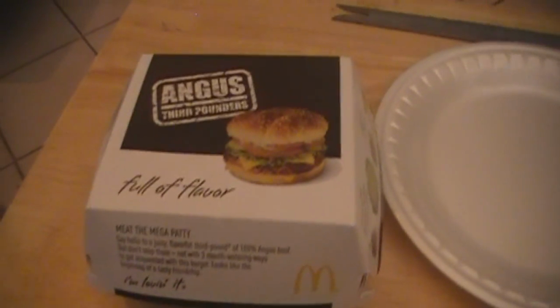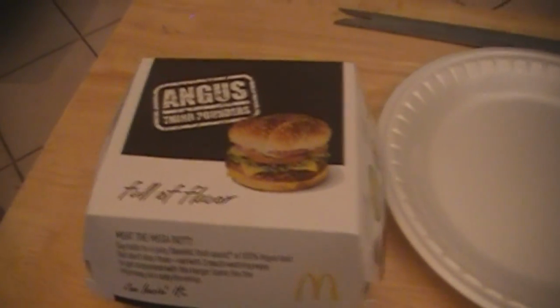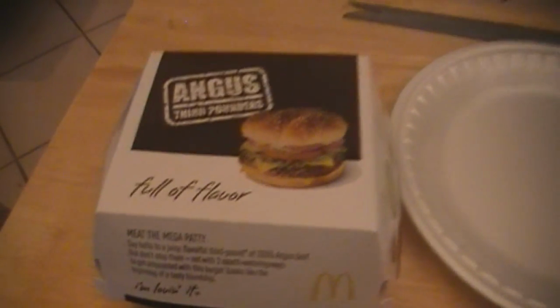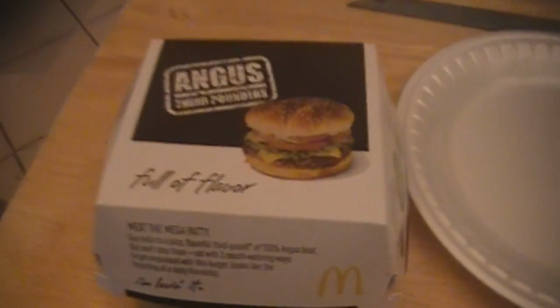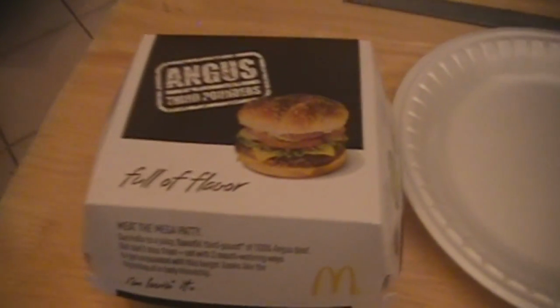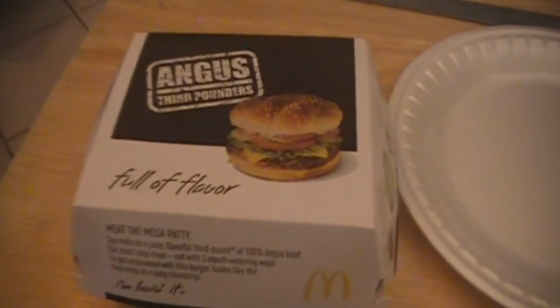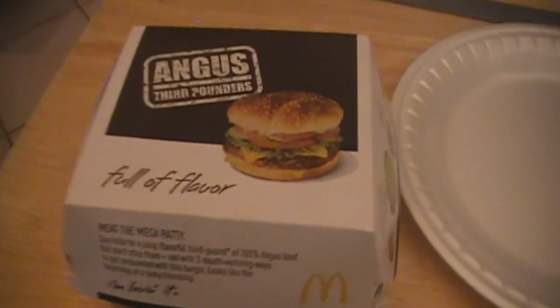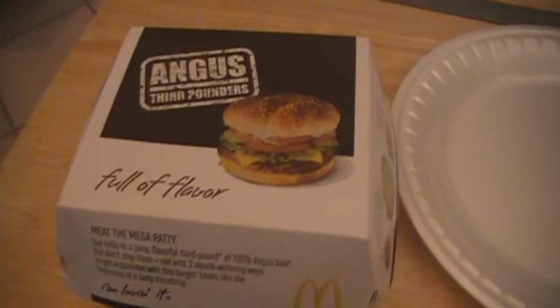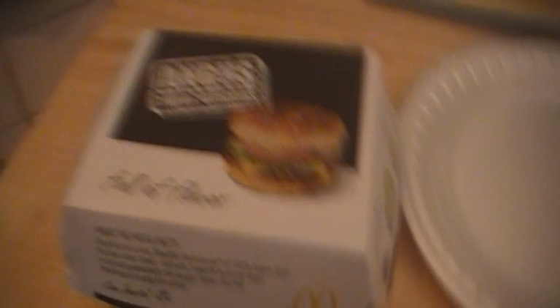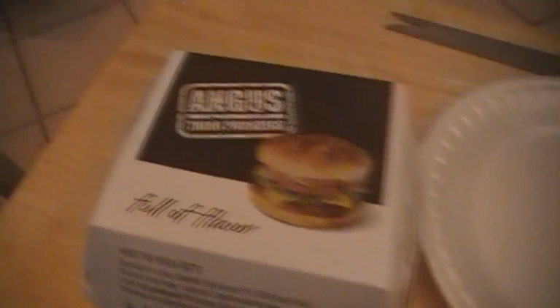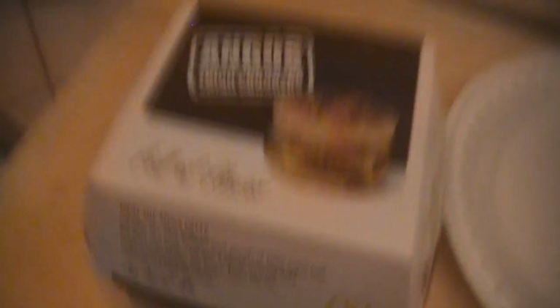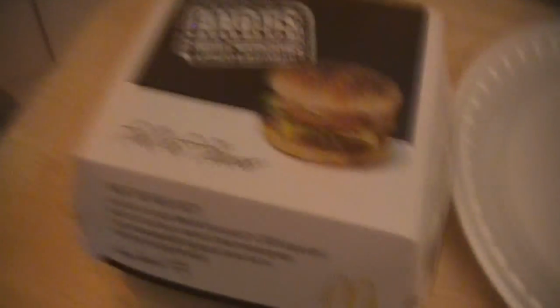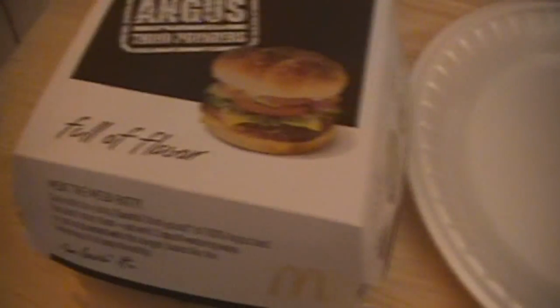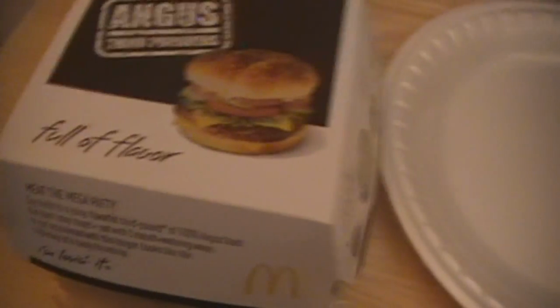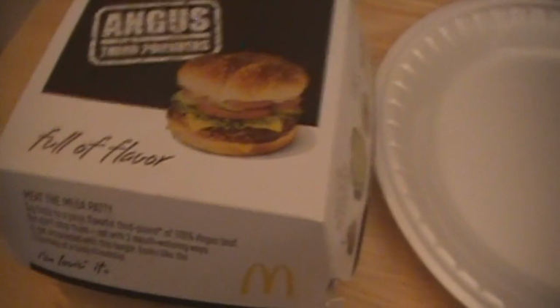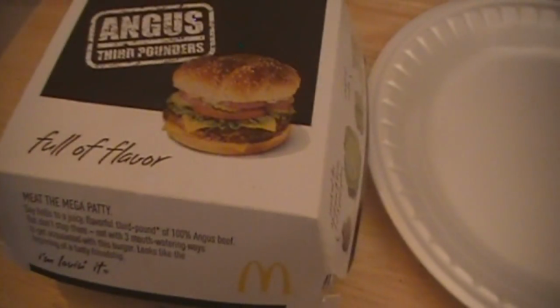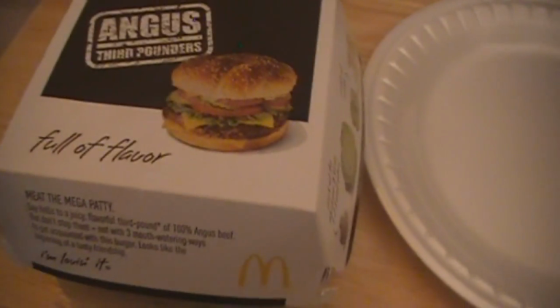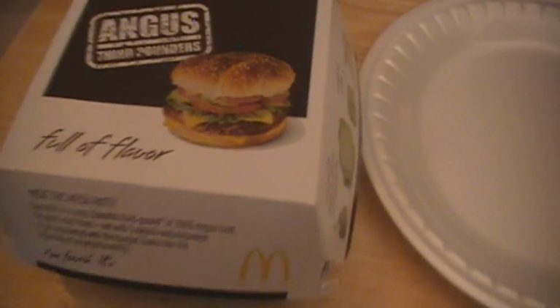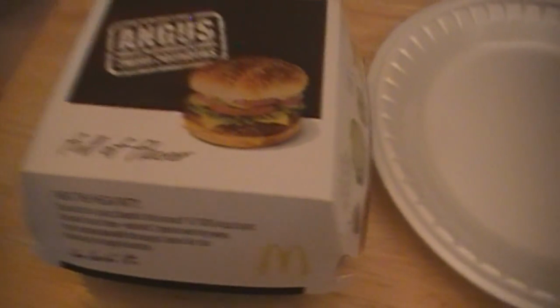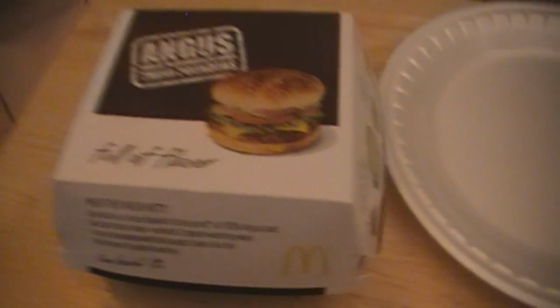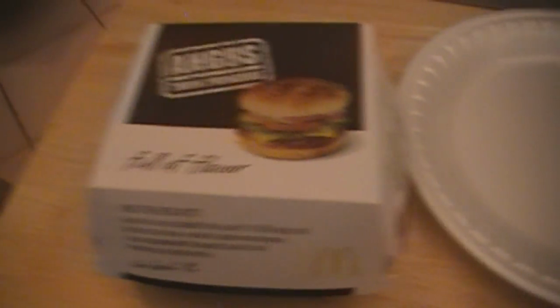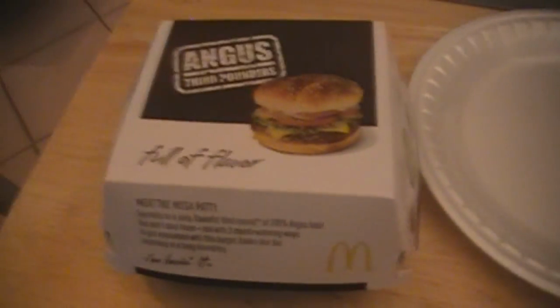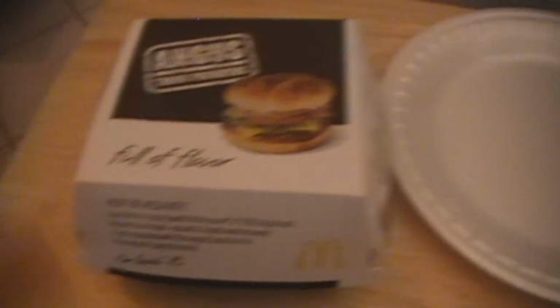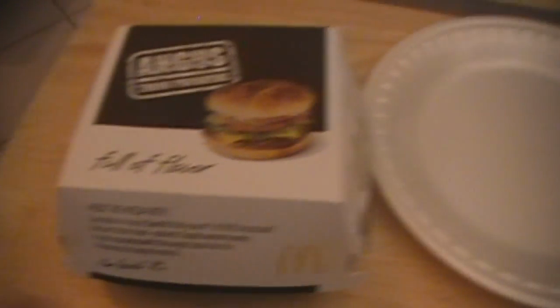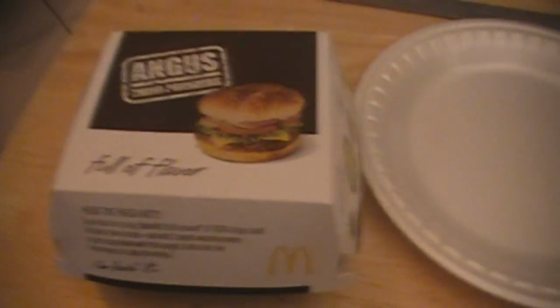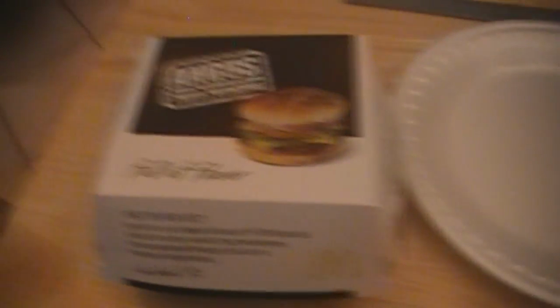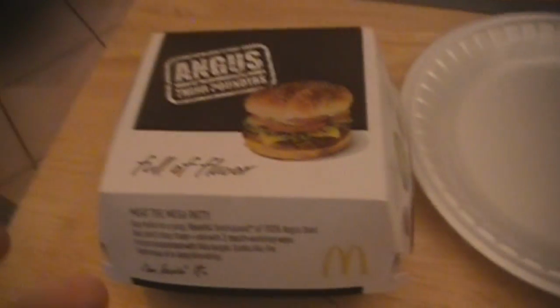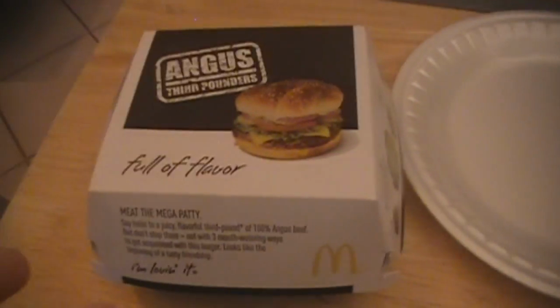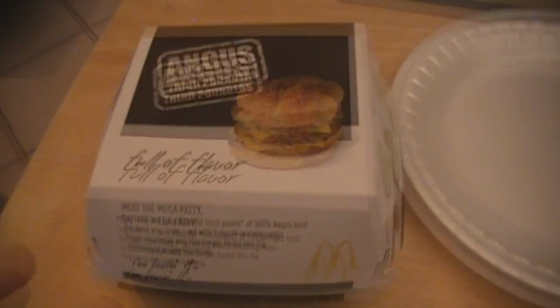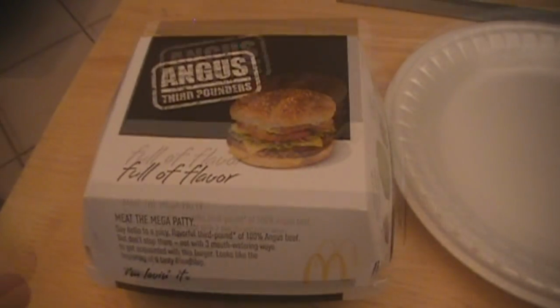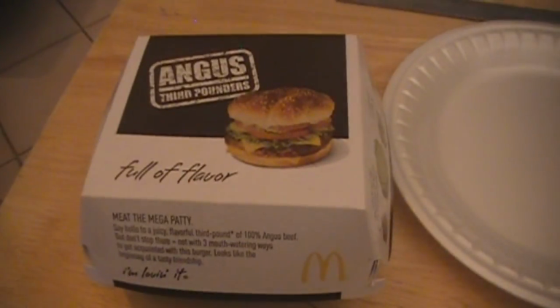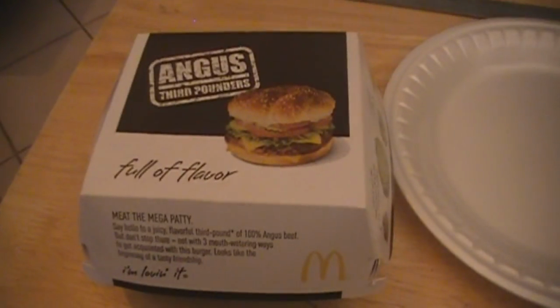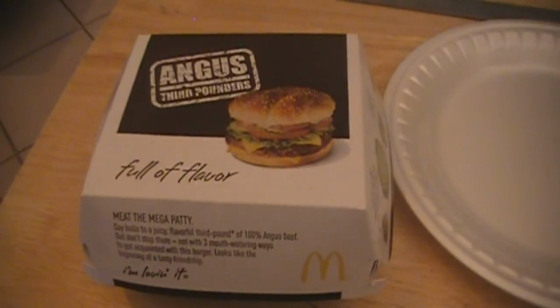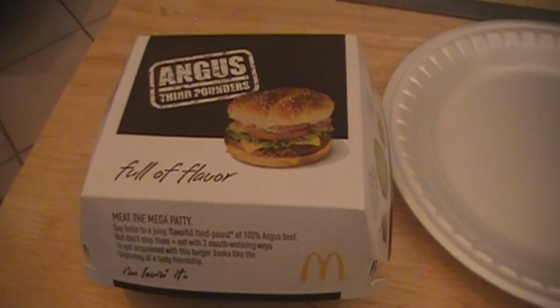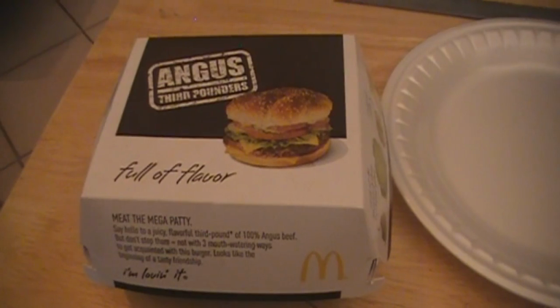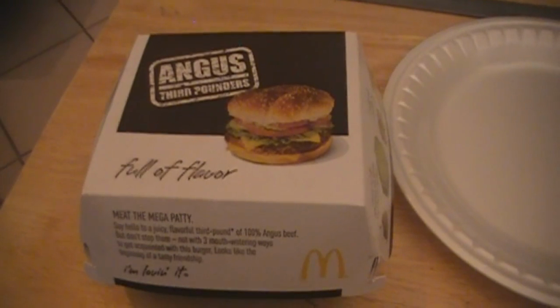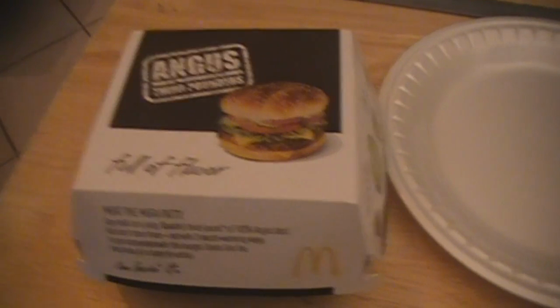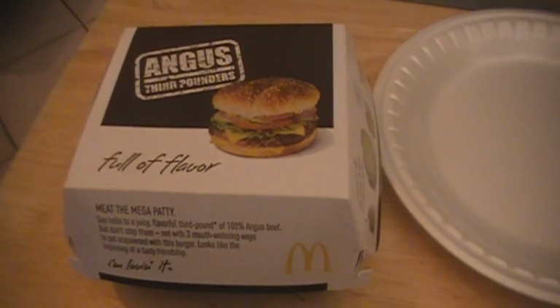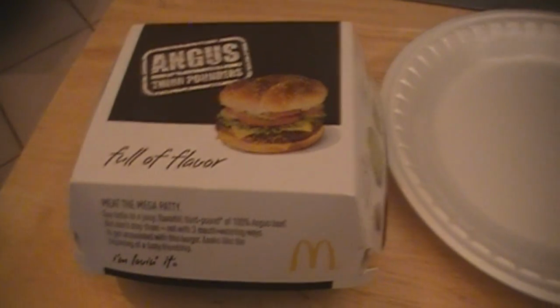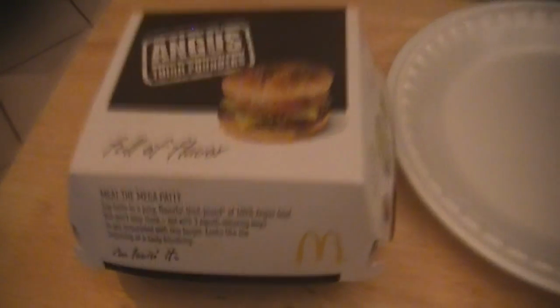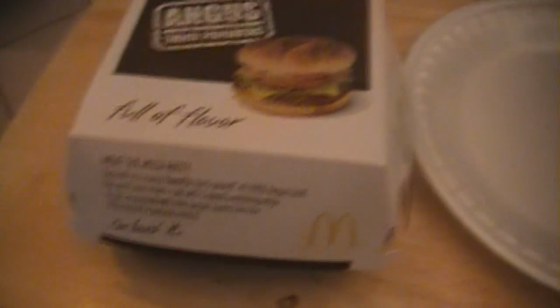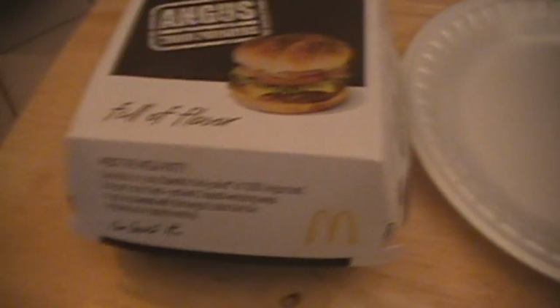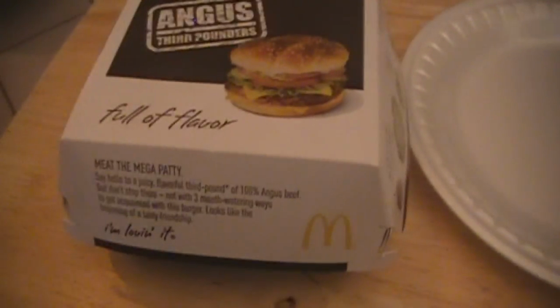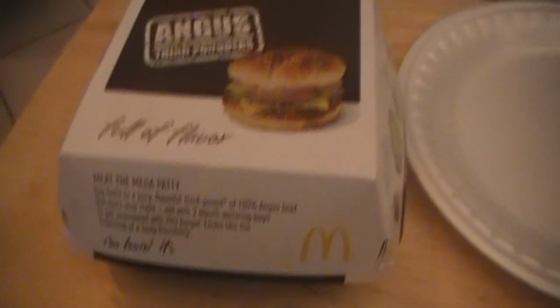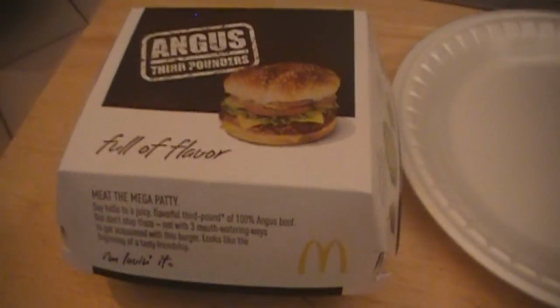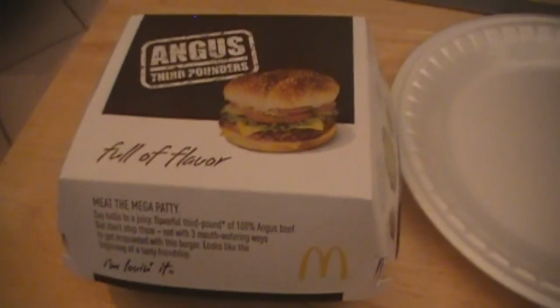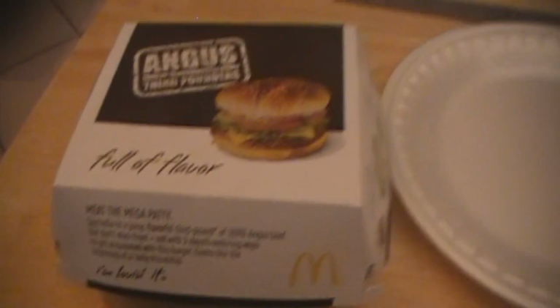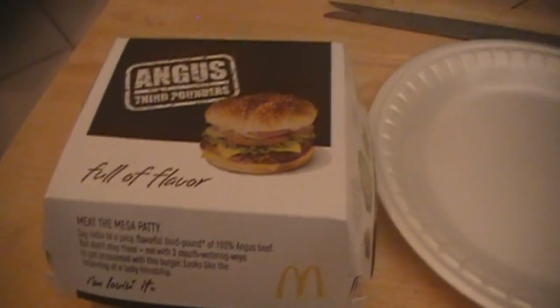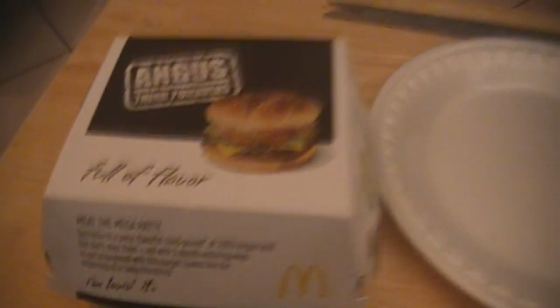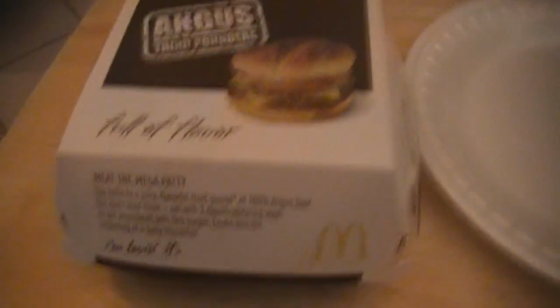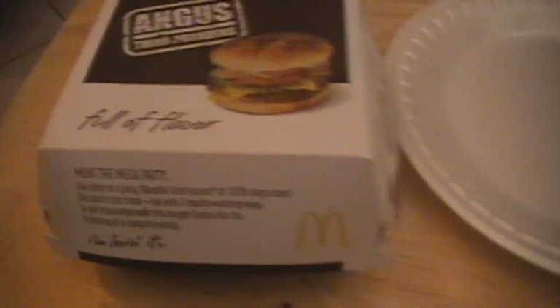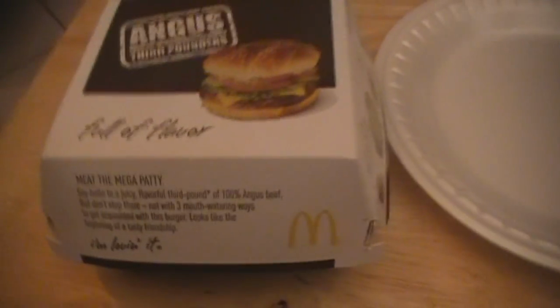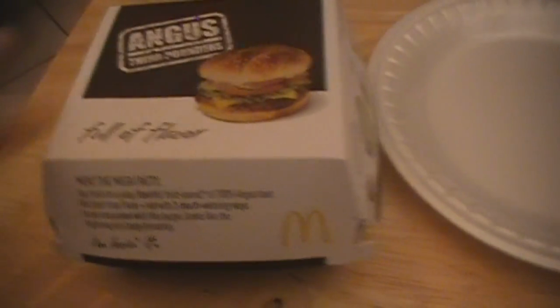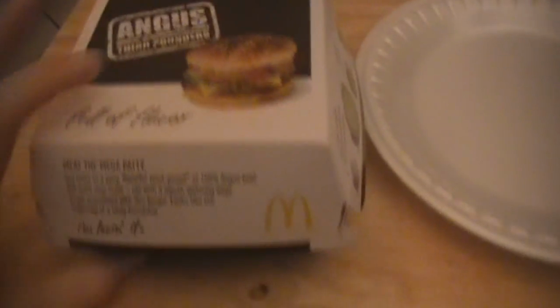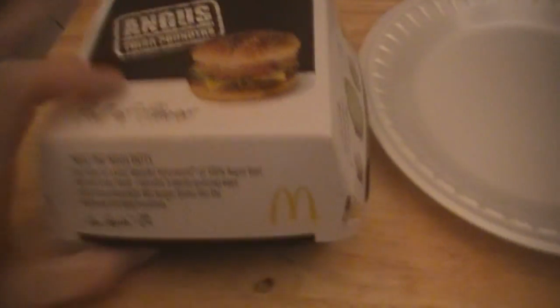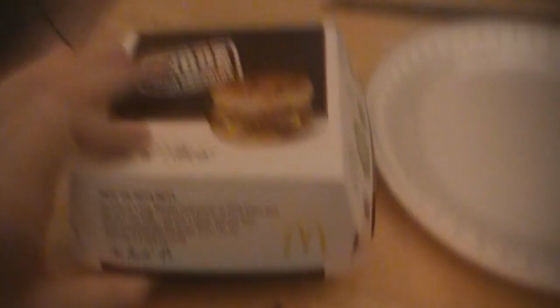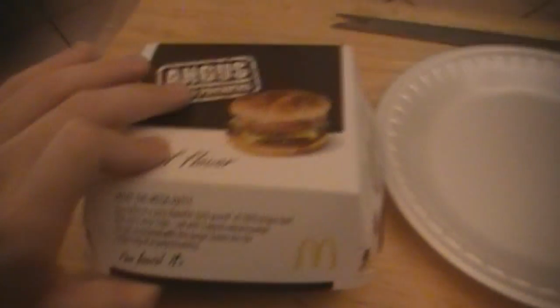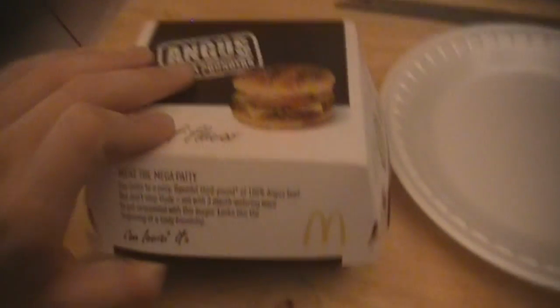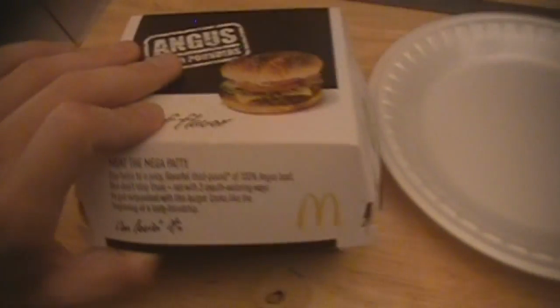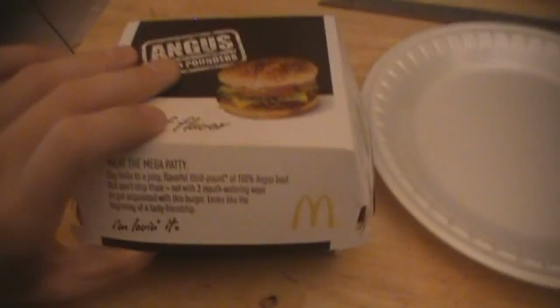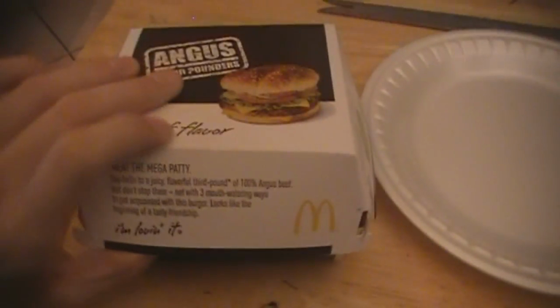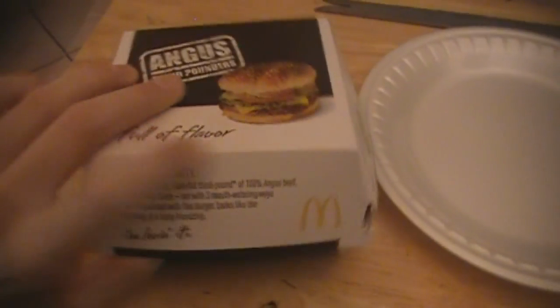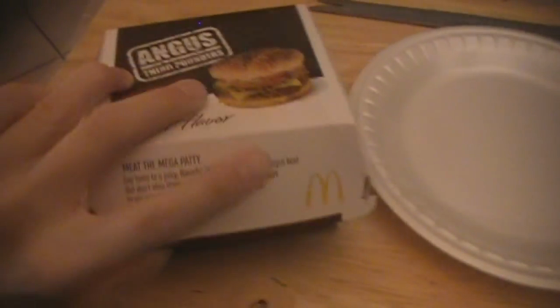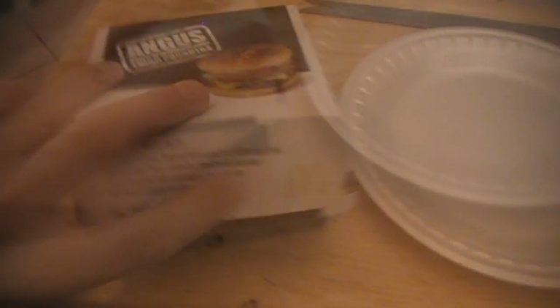And those three ingredients are white cheddar, onions that are grilled, and a creamy mustard sauce. We'll go ahead and open it up and check it out.